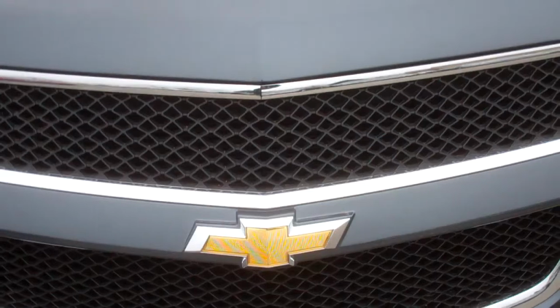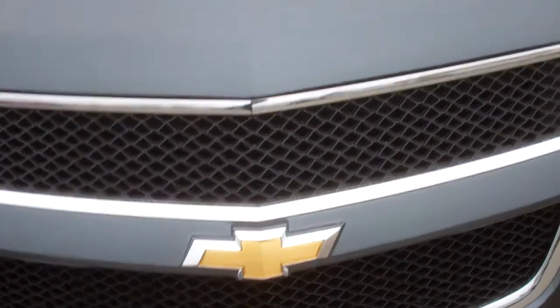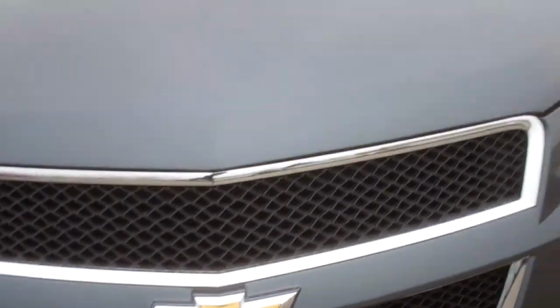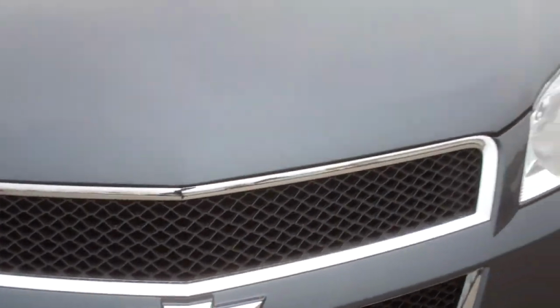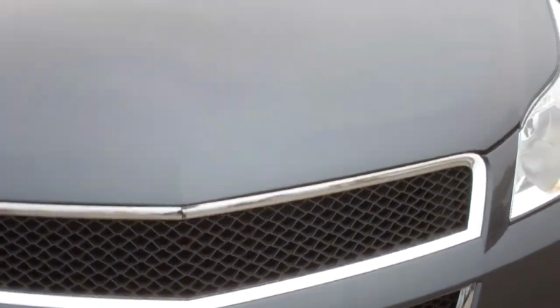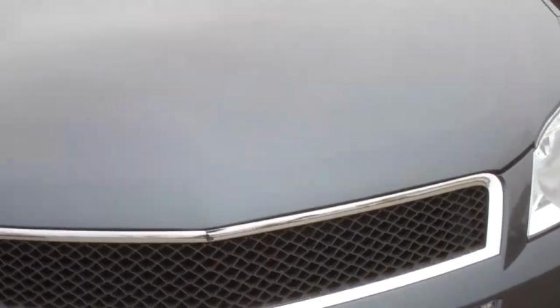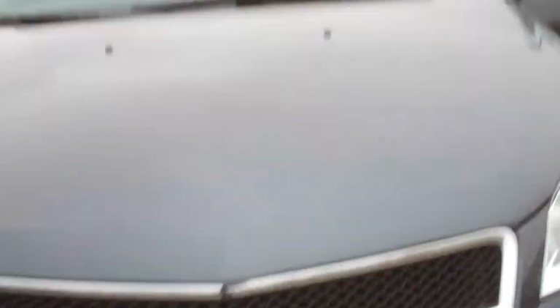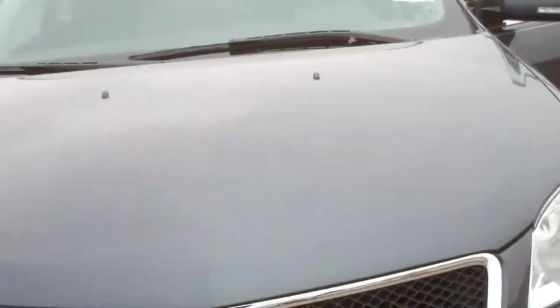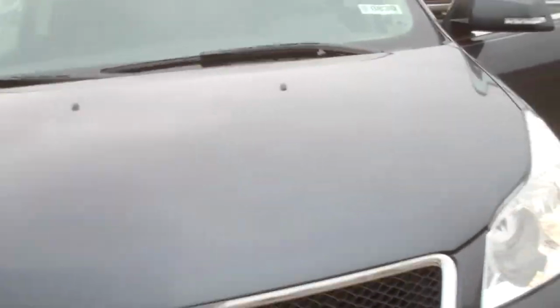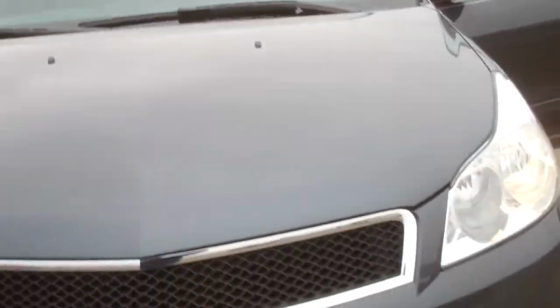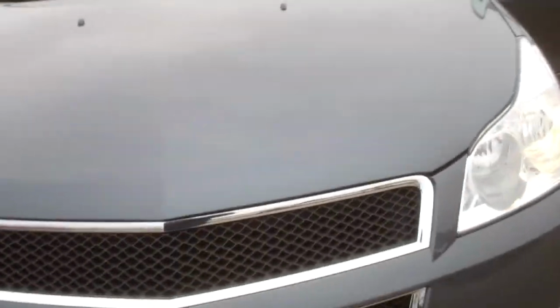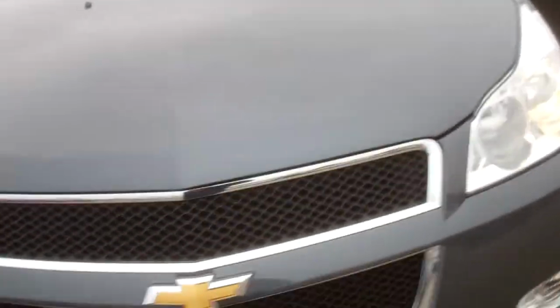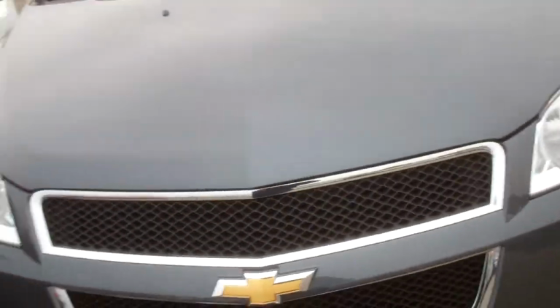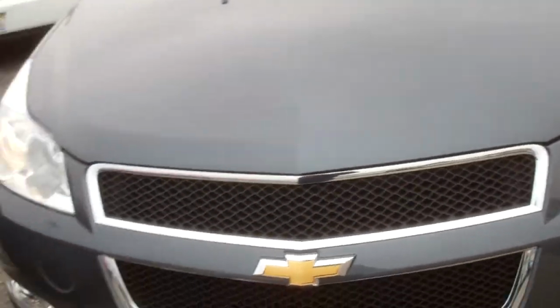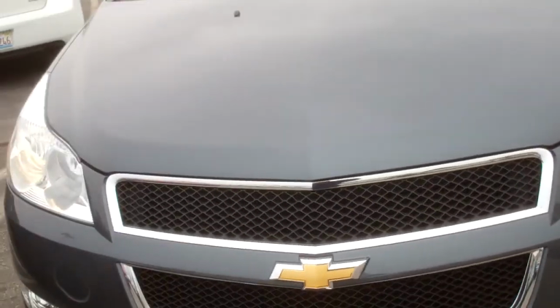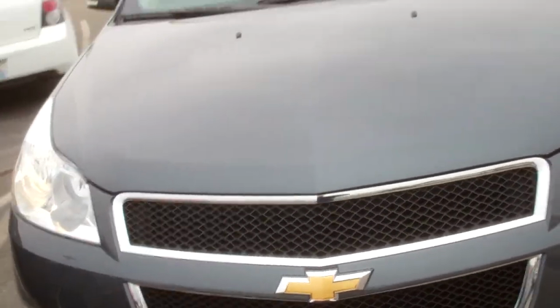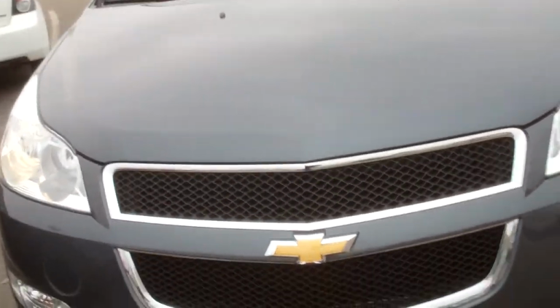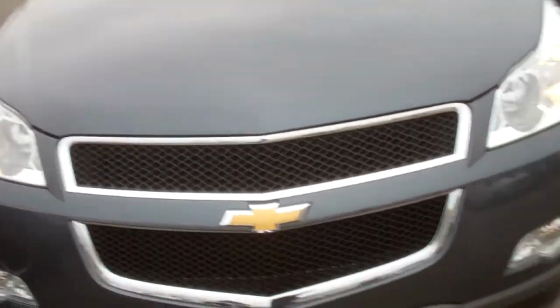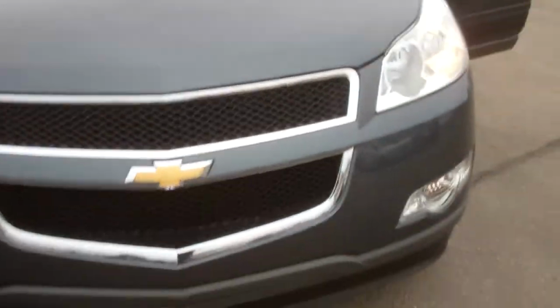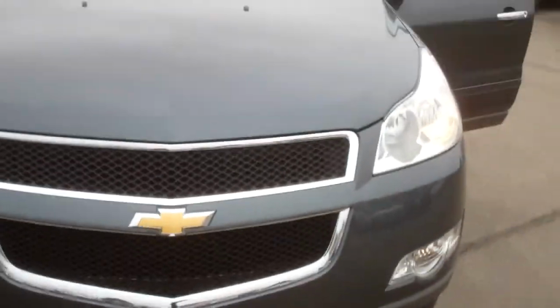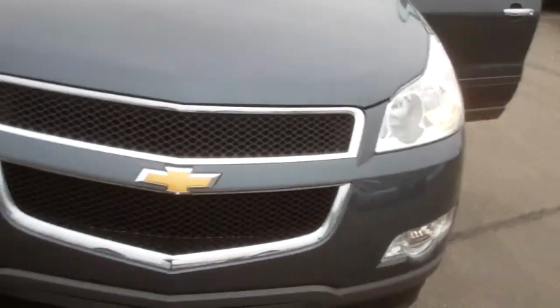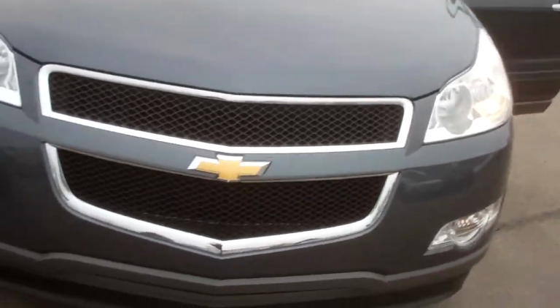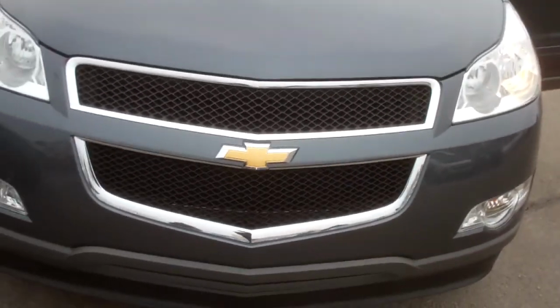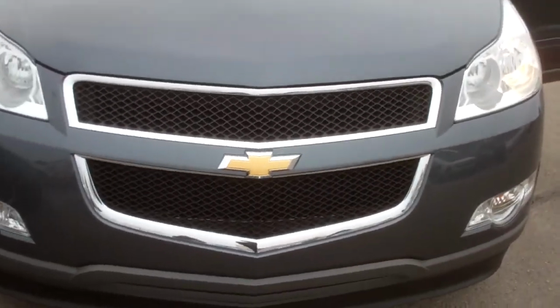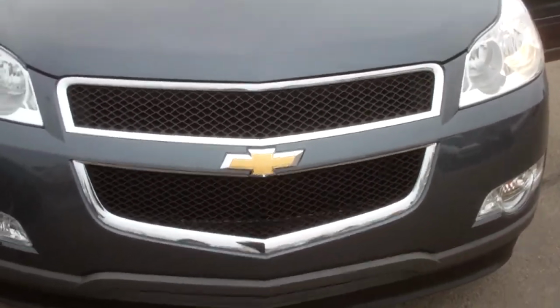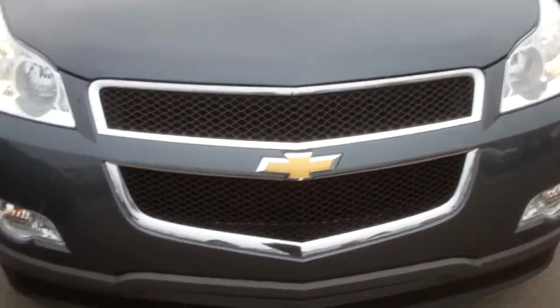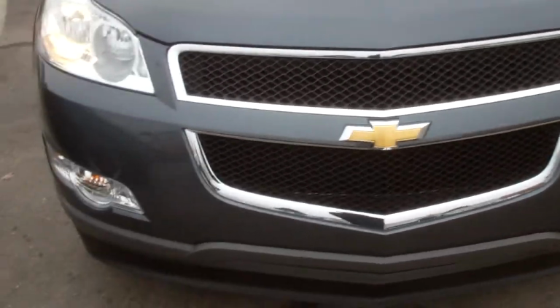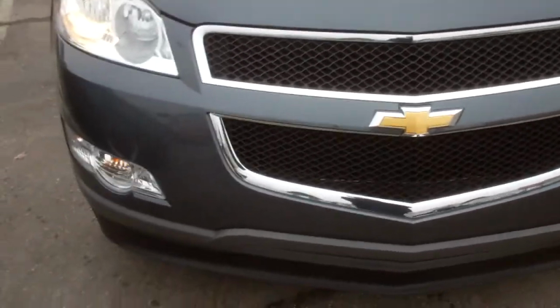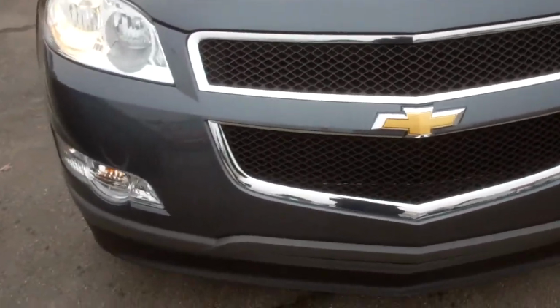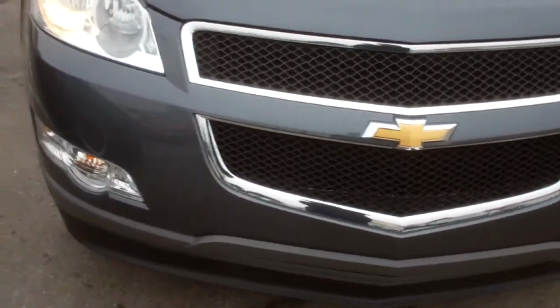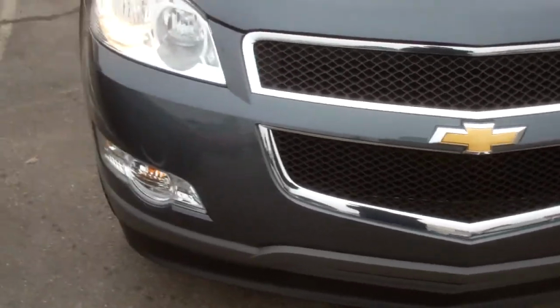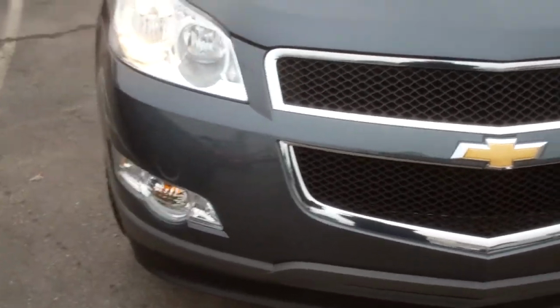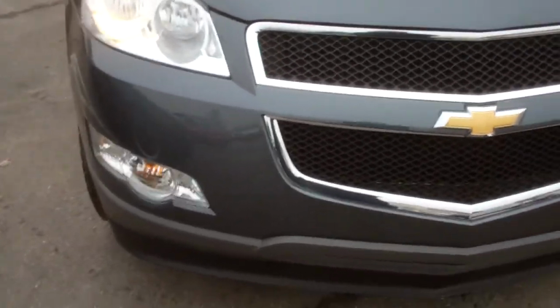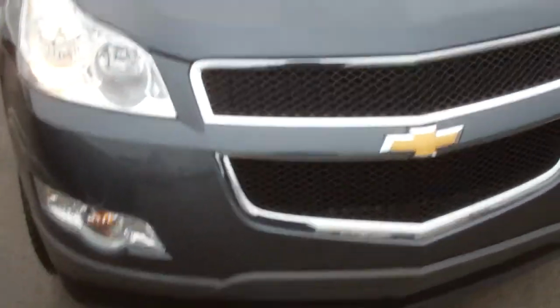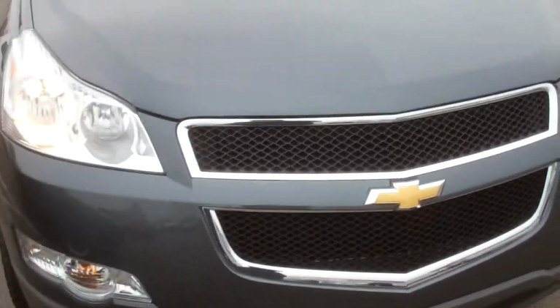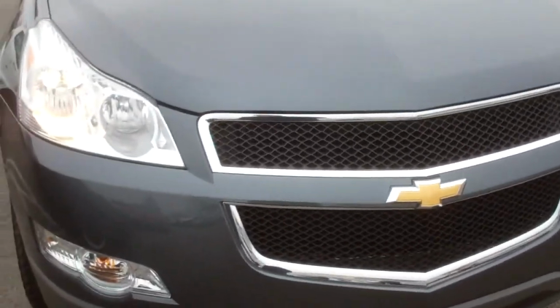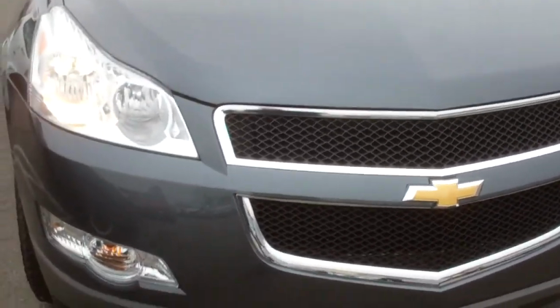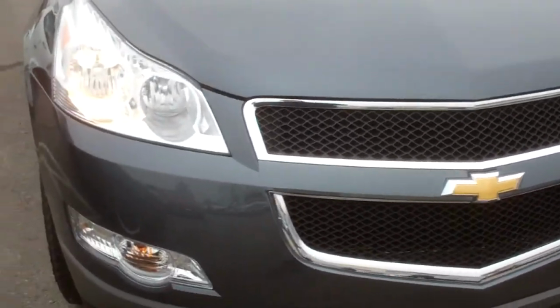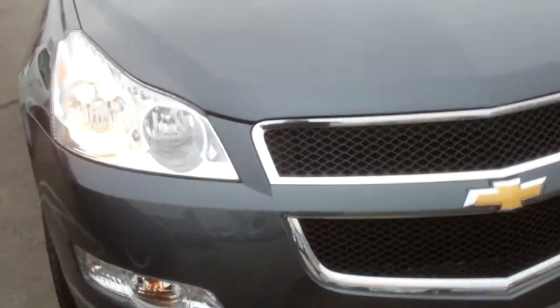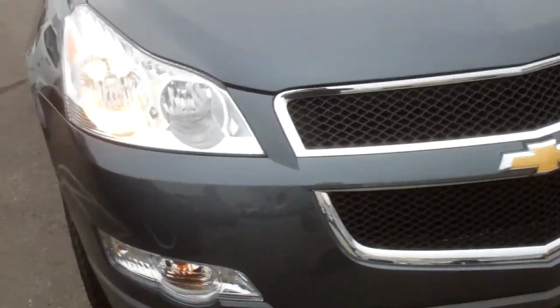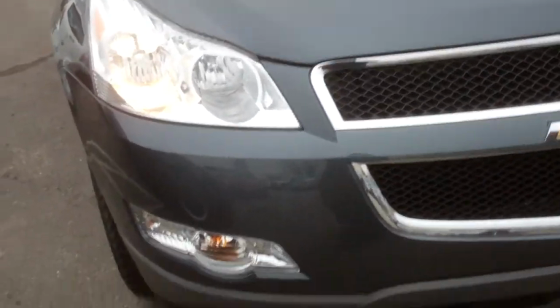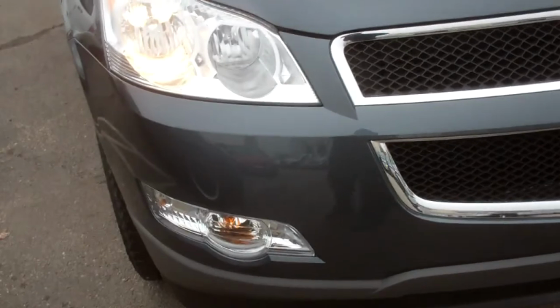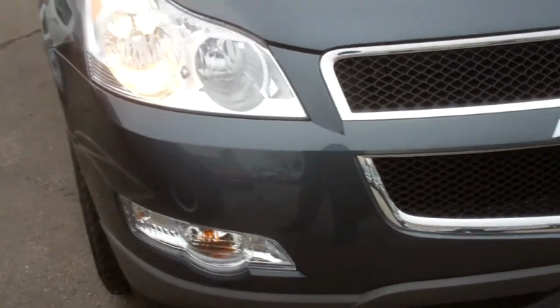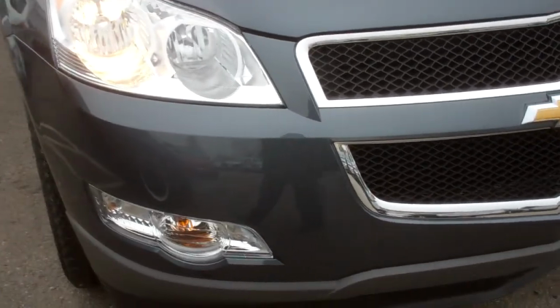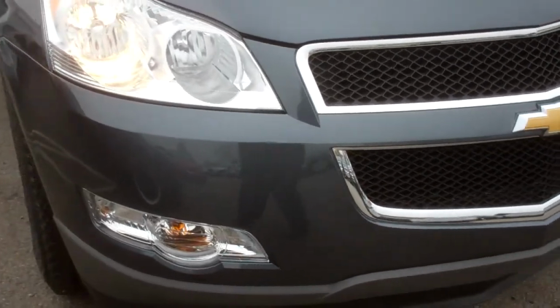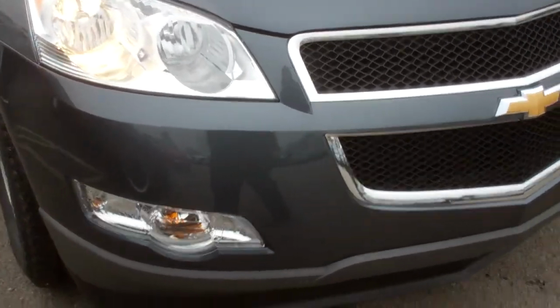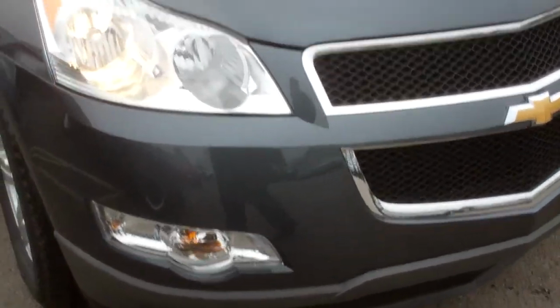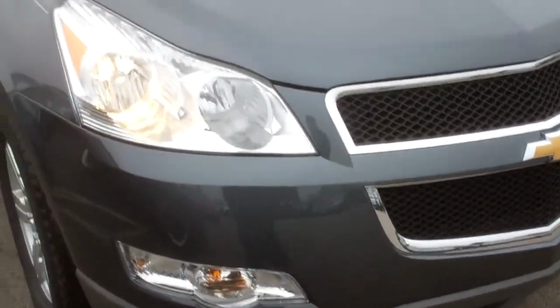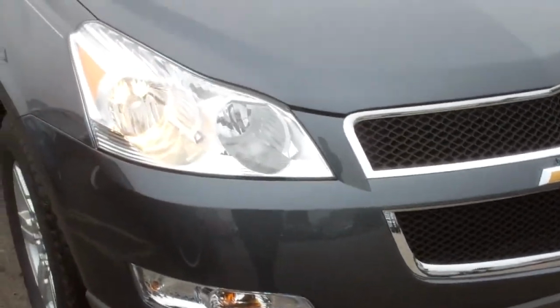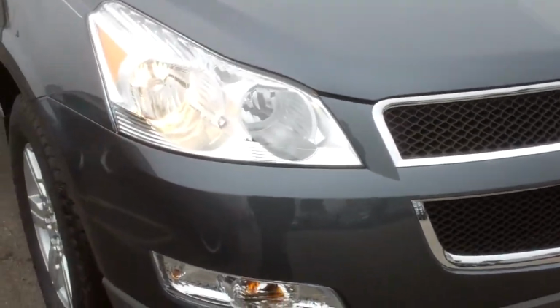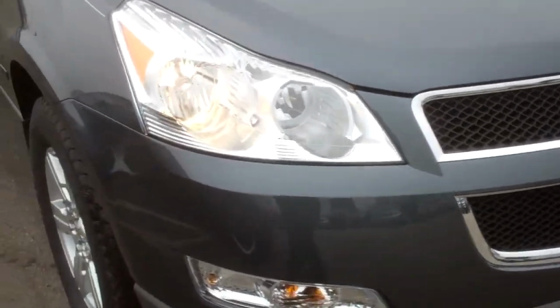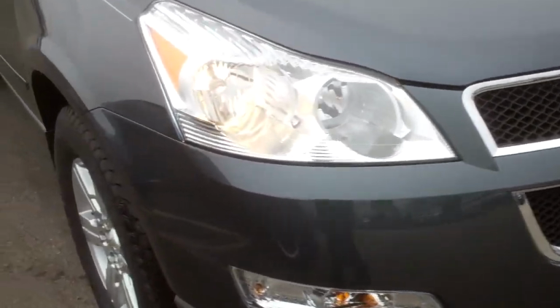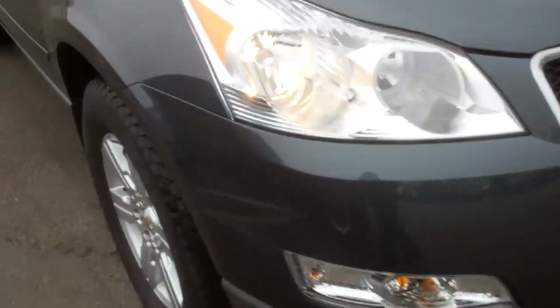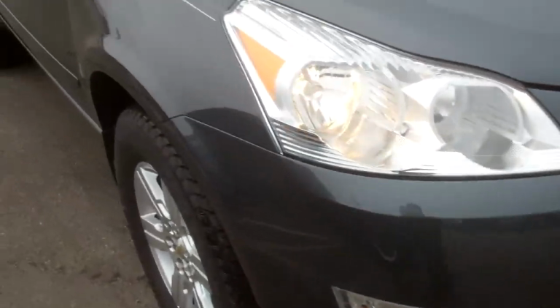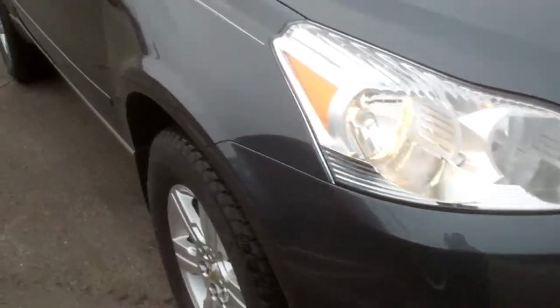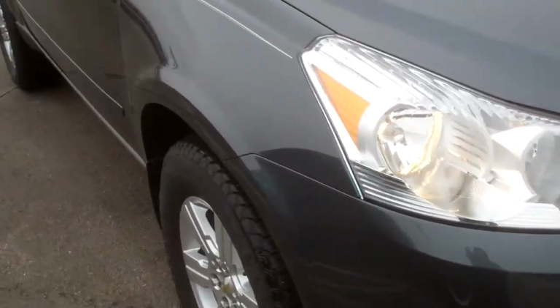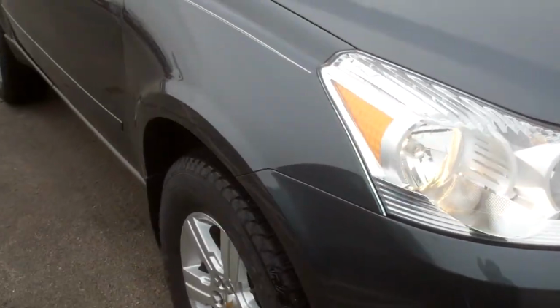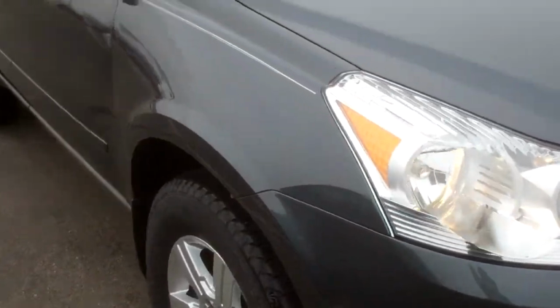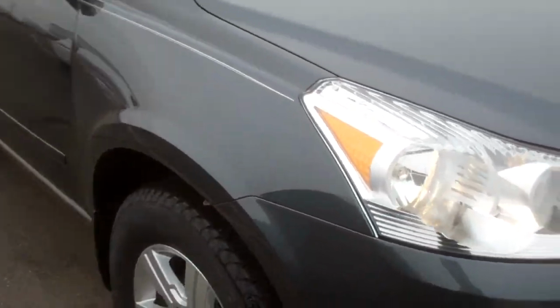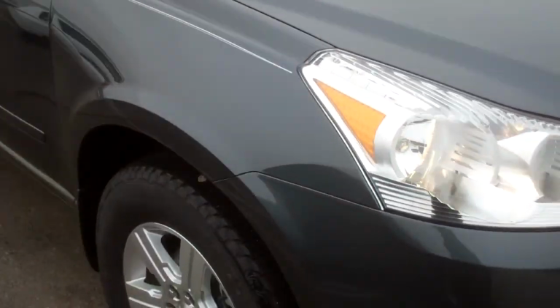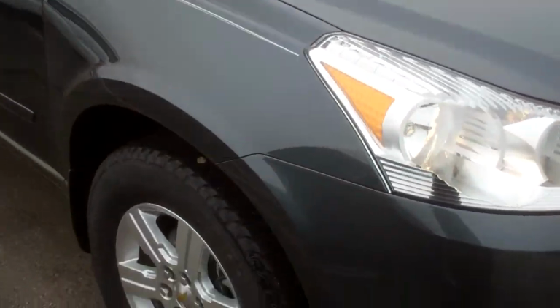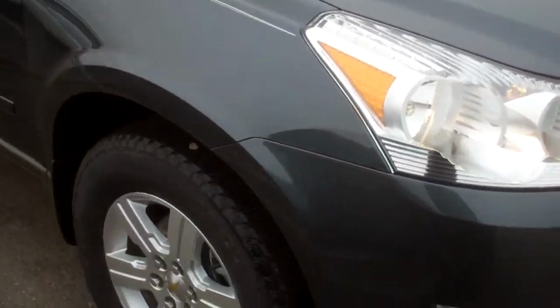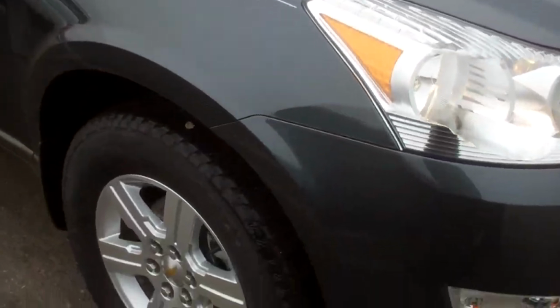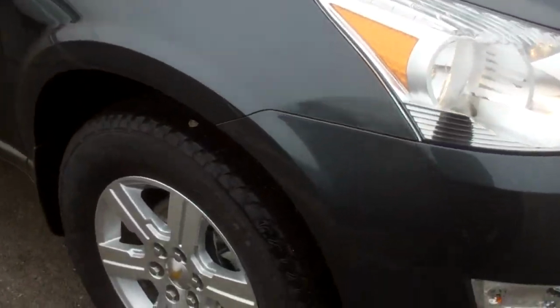Hey Paul, this is Edgar here at Apple Chevrolet, showing you this beautiful 2012 Traverse LT.